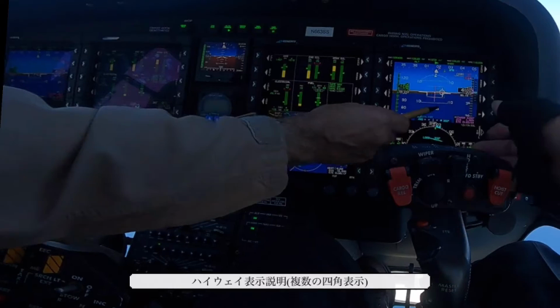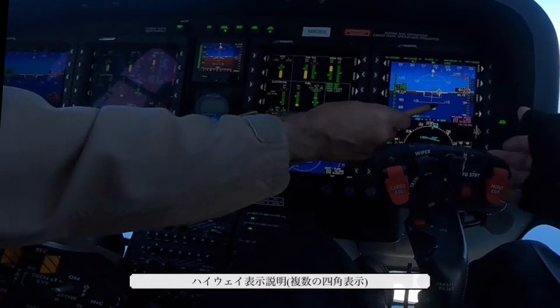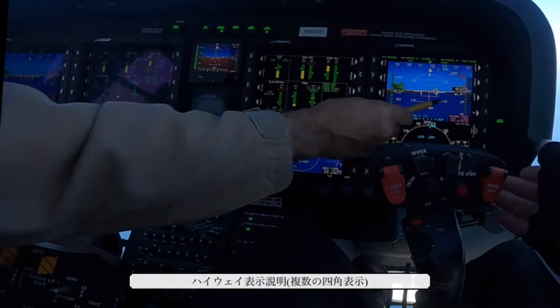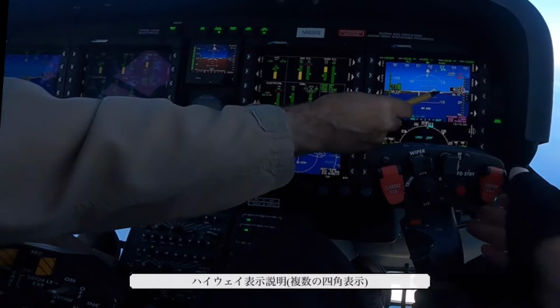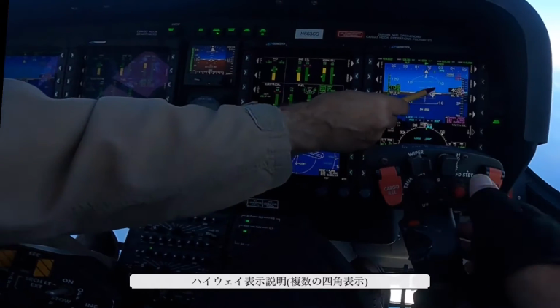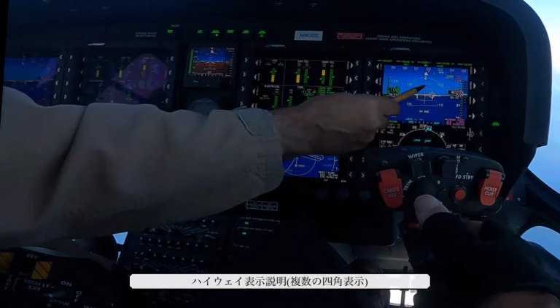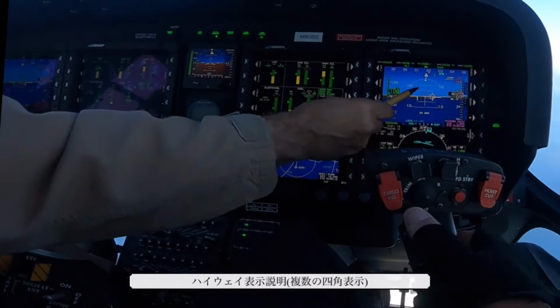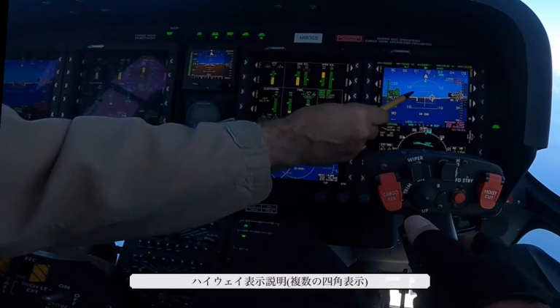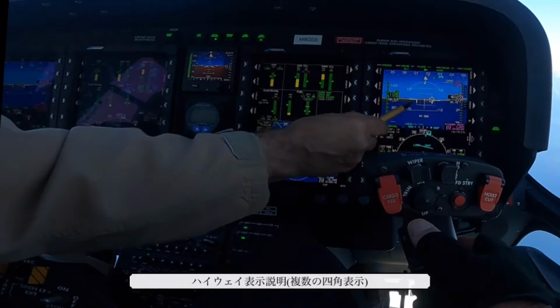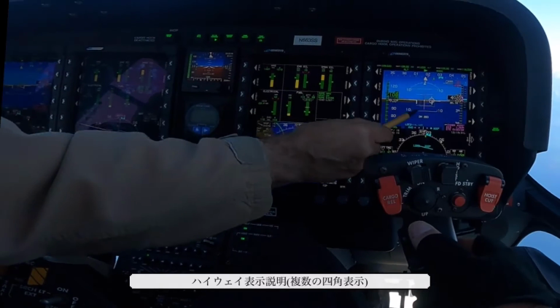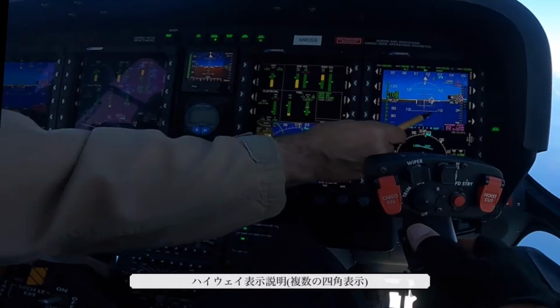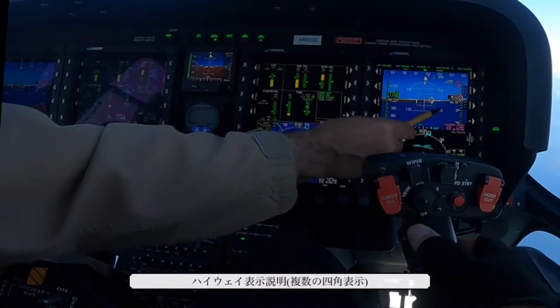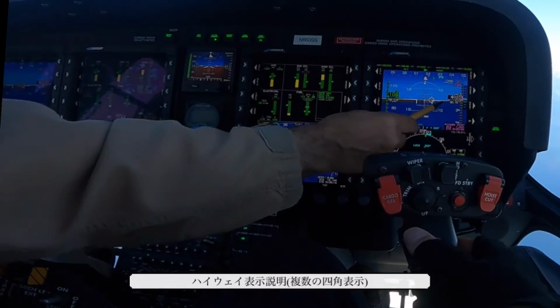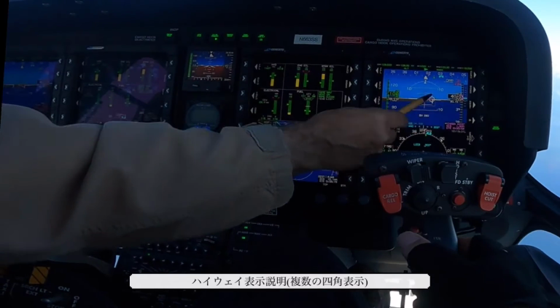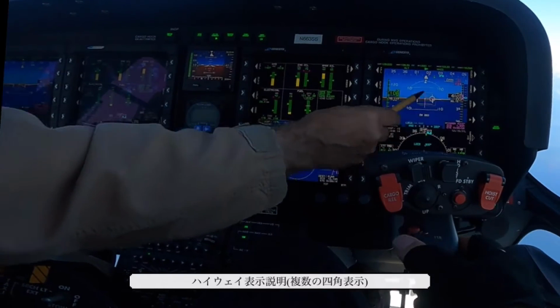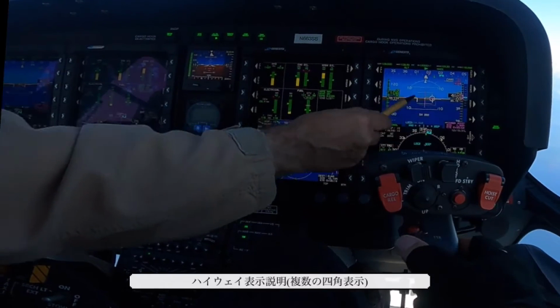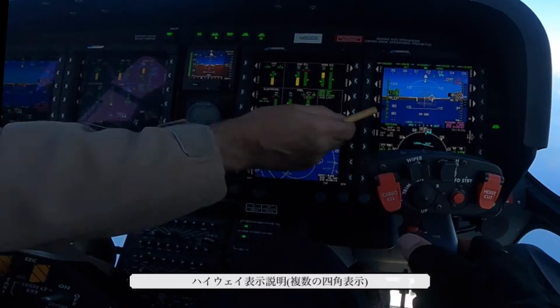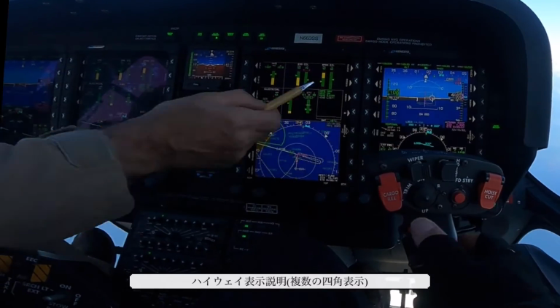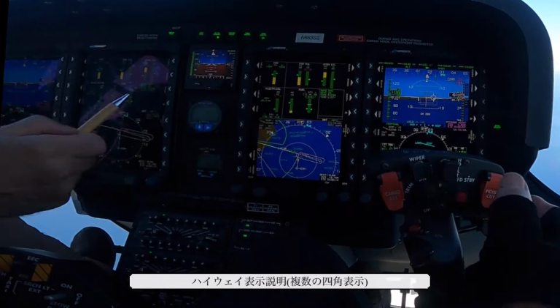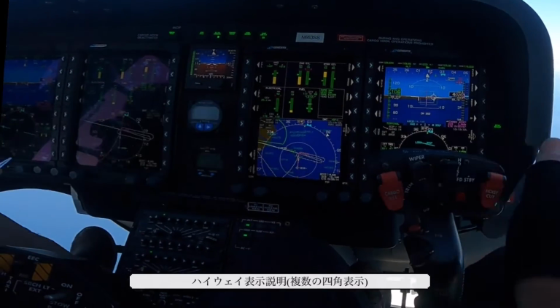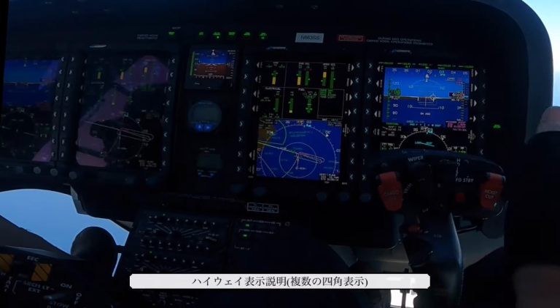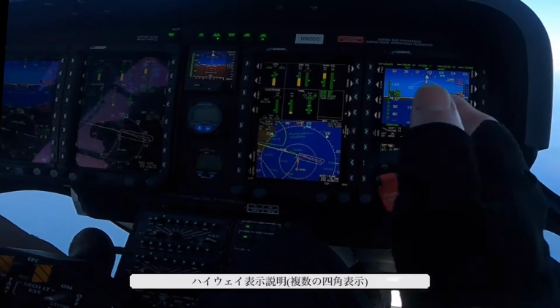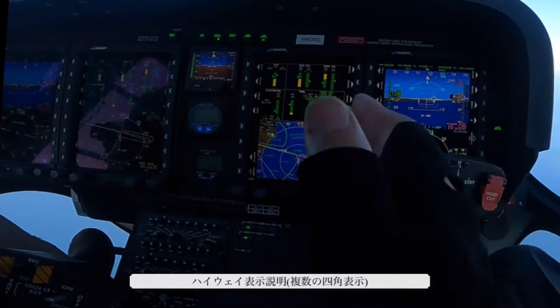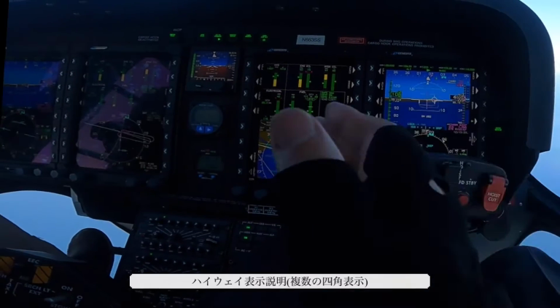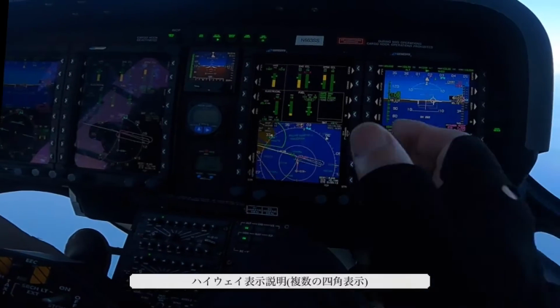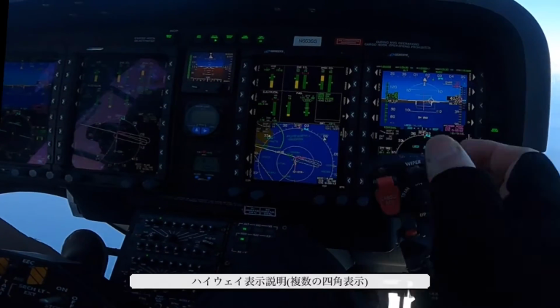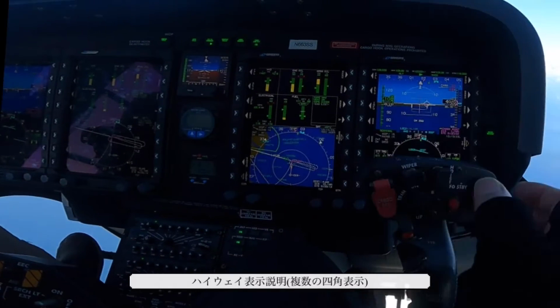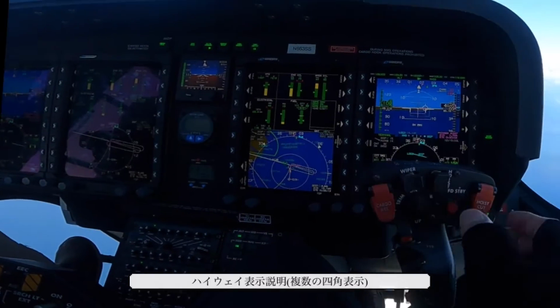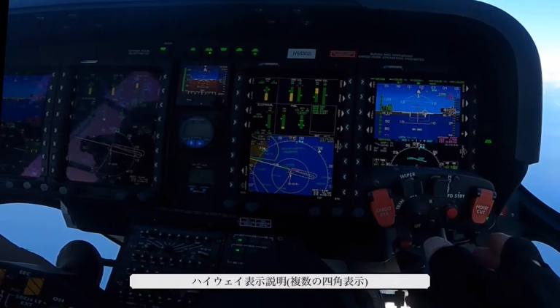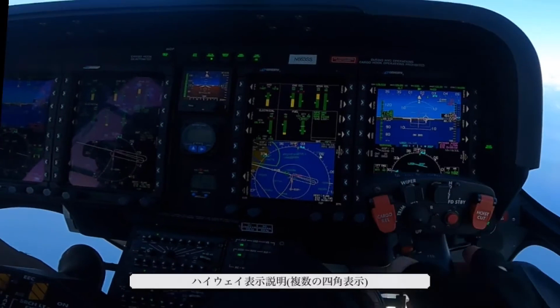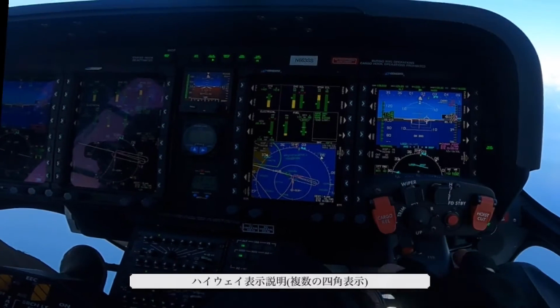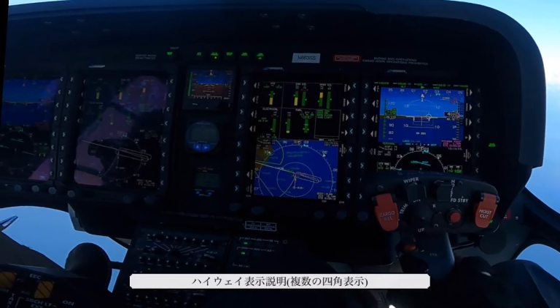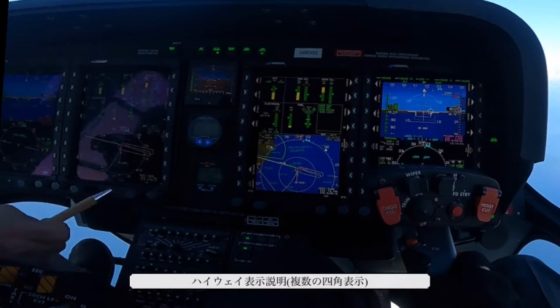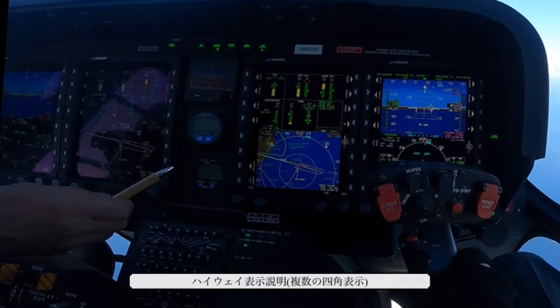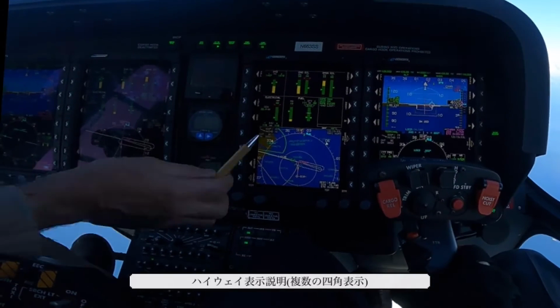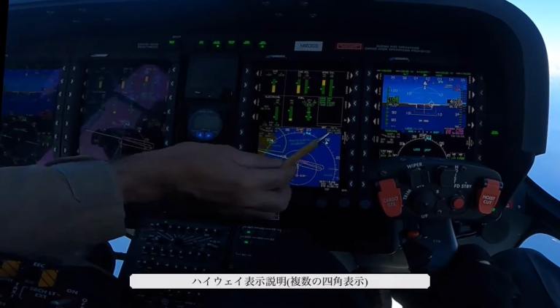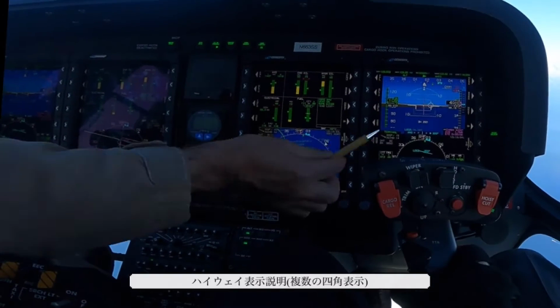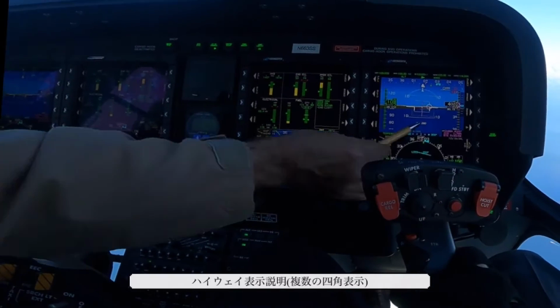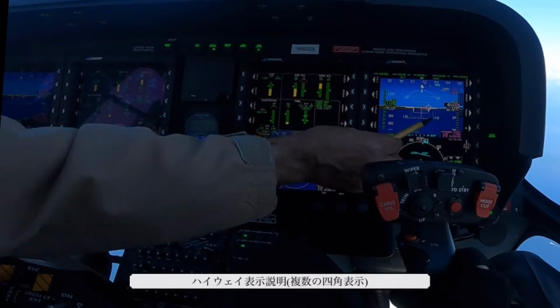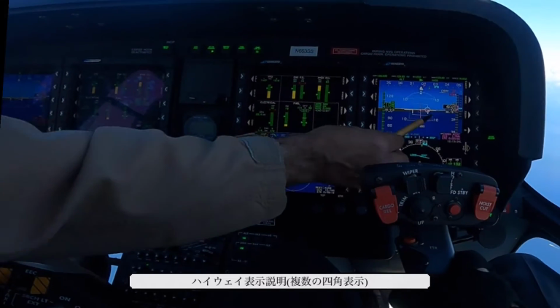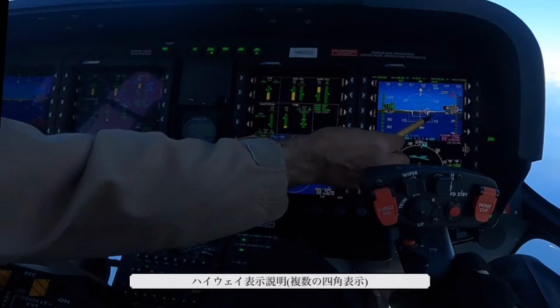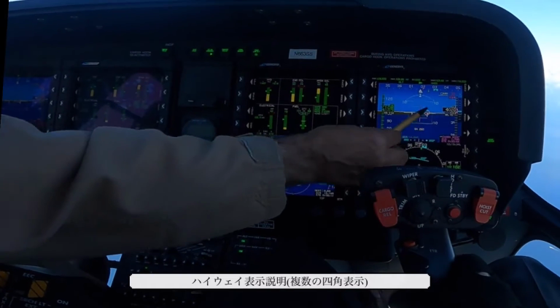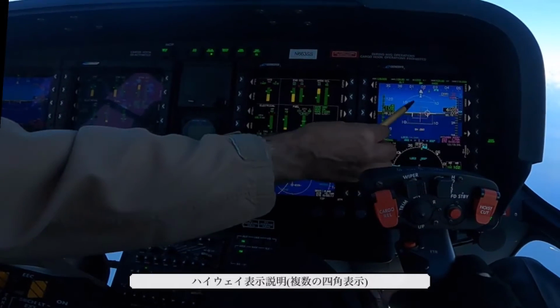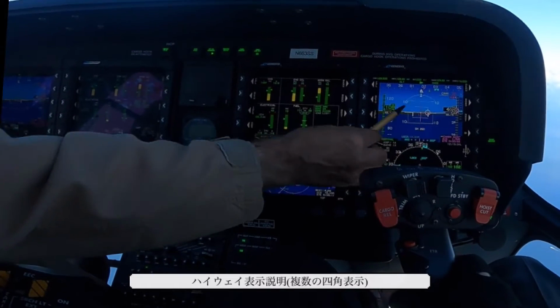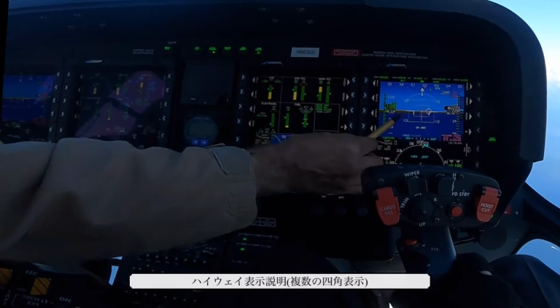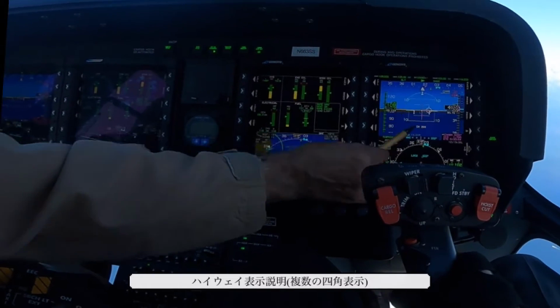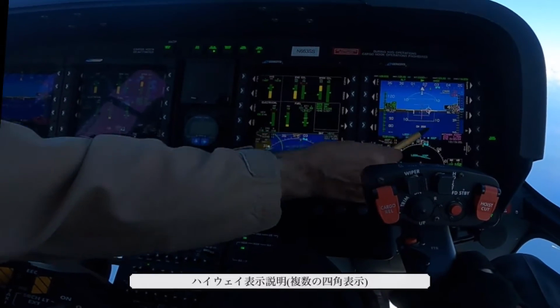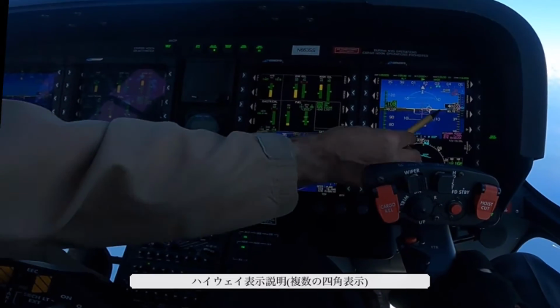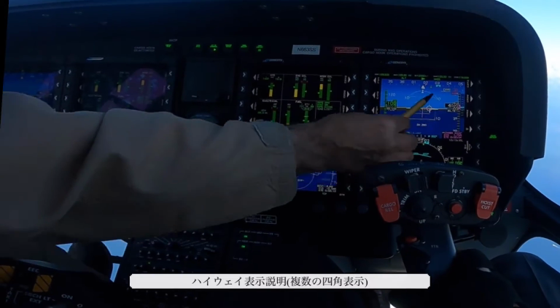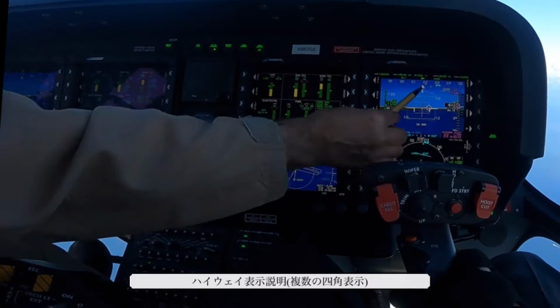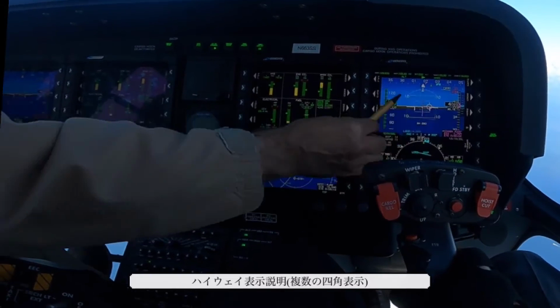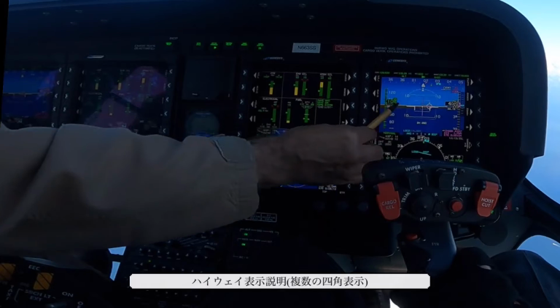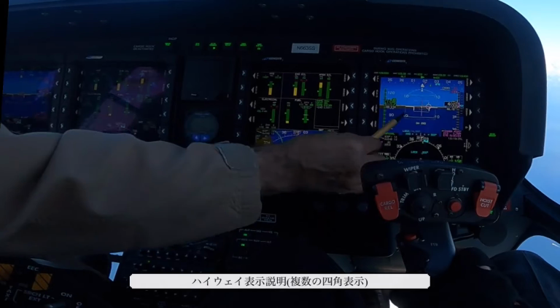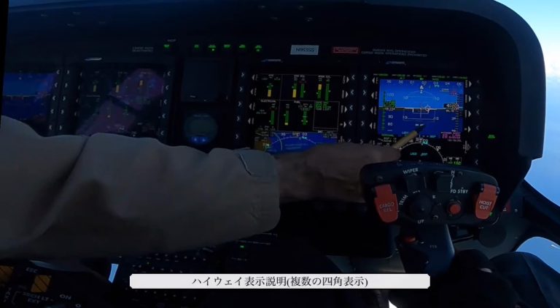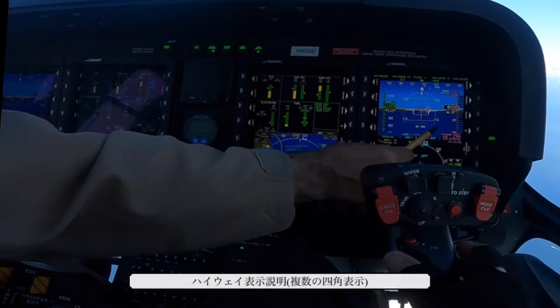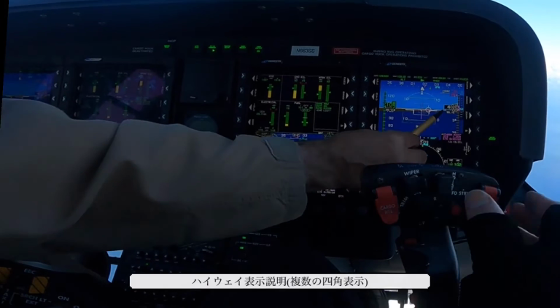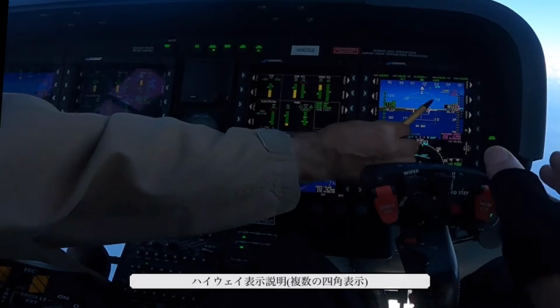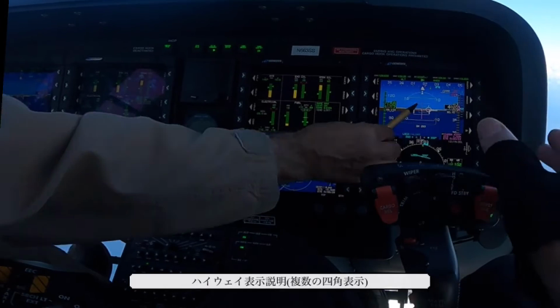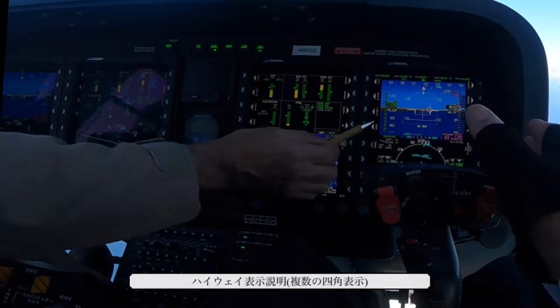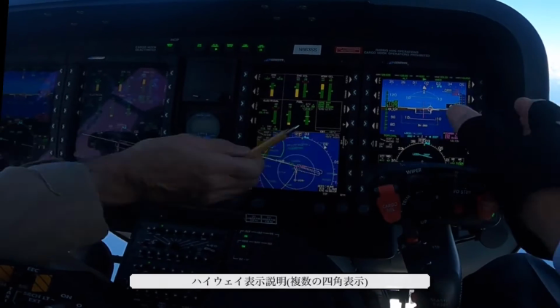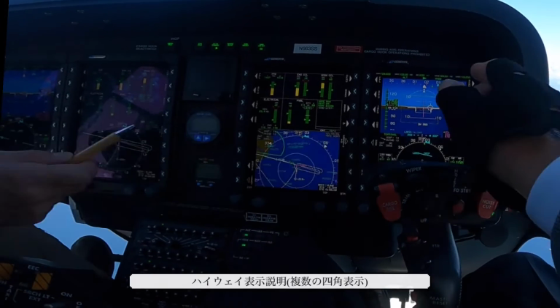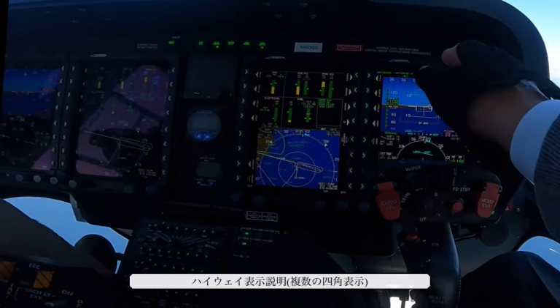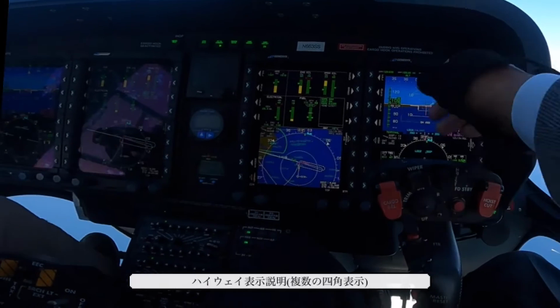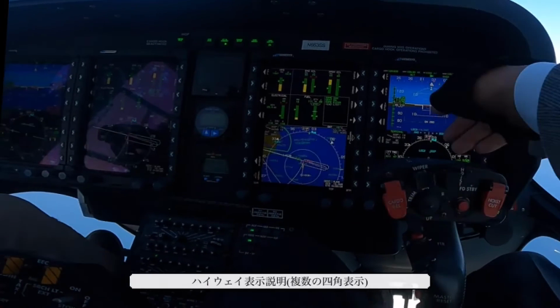You can see the highway in the sky — this green flight path. This is the flight path vector, and it's going through the highway in the sky. This is giving us the approach to the highway.